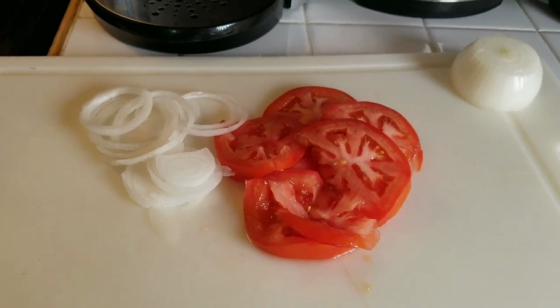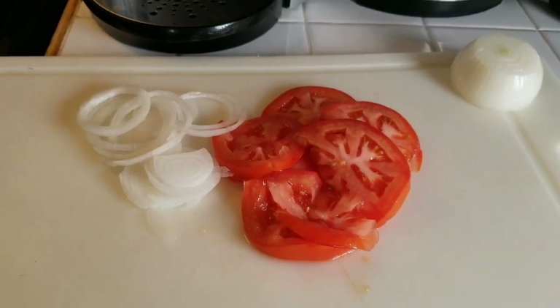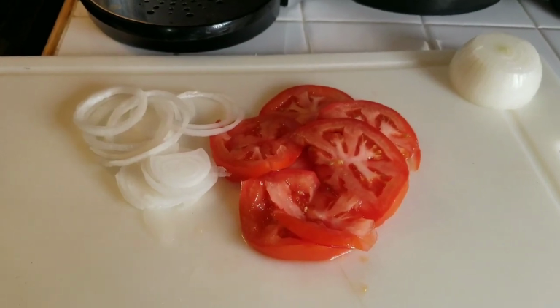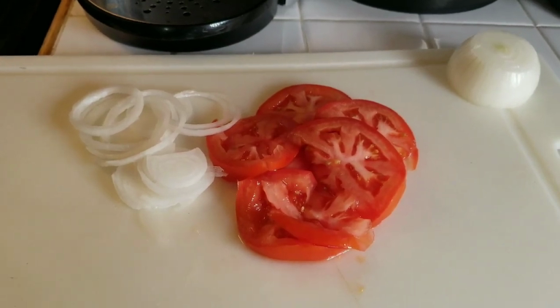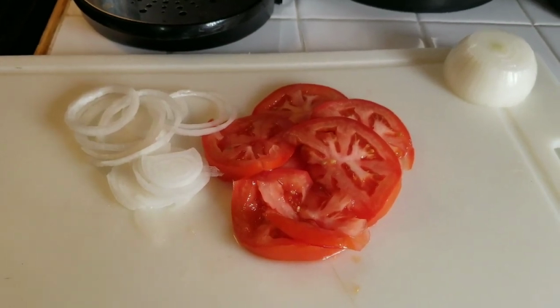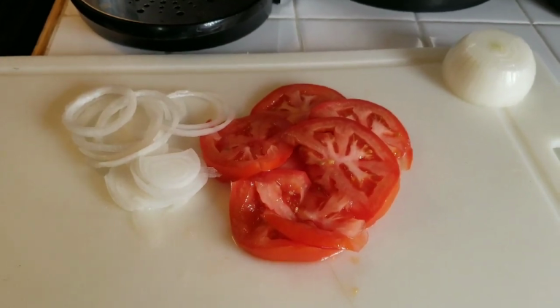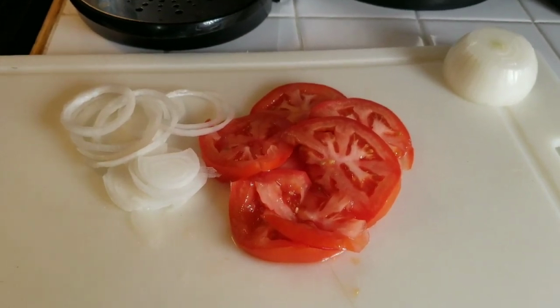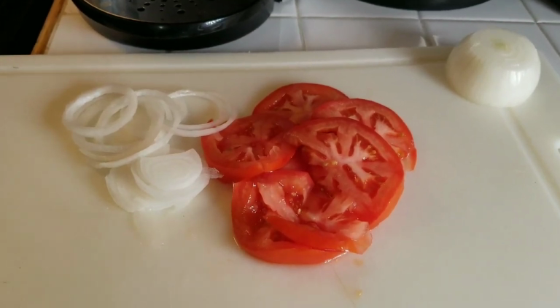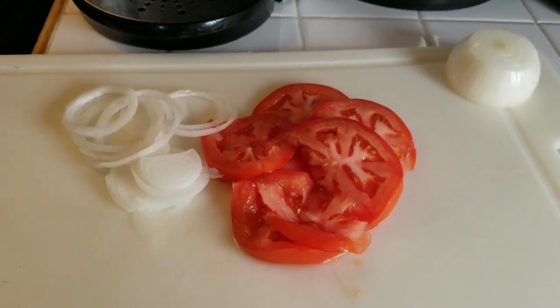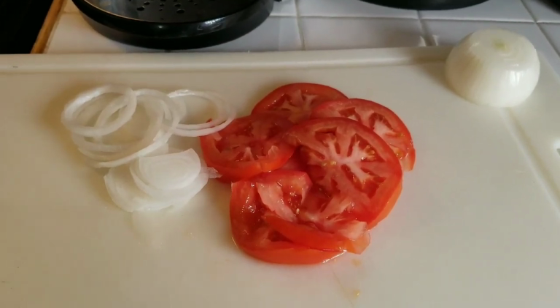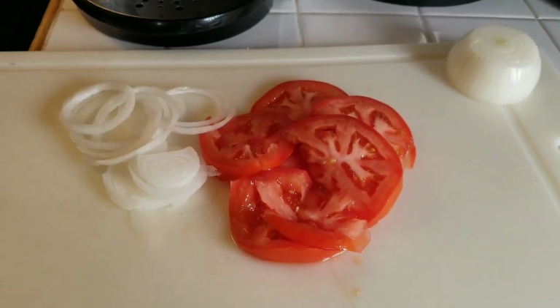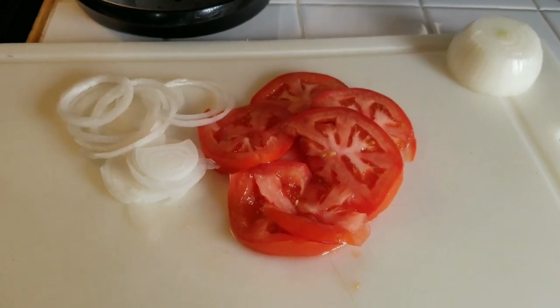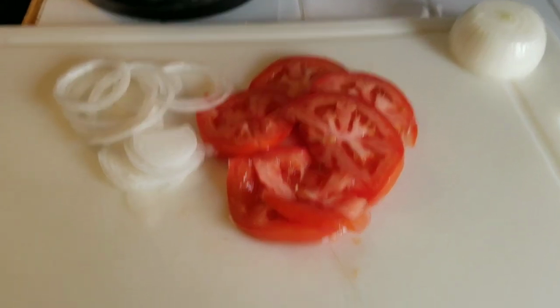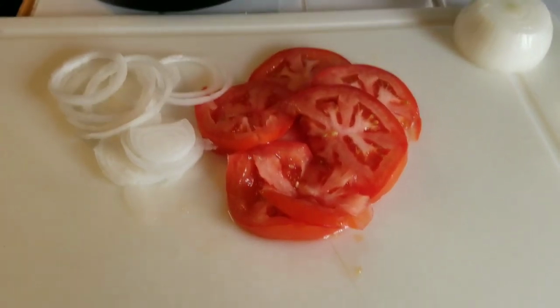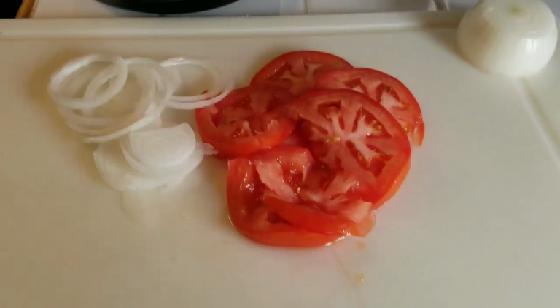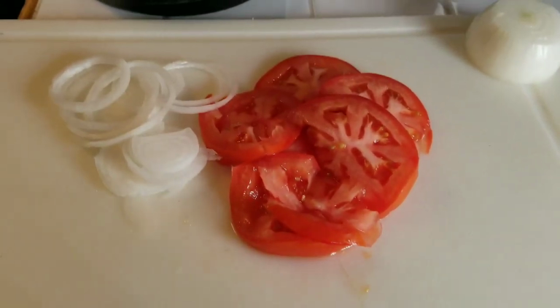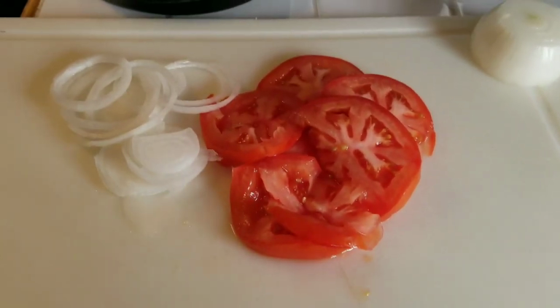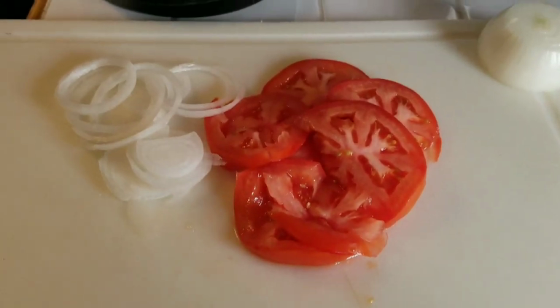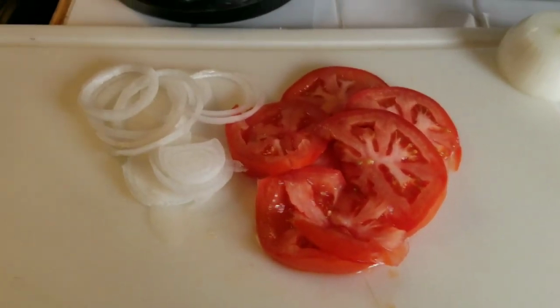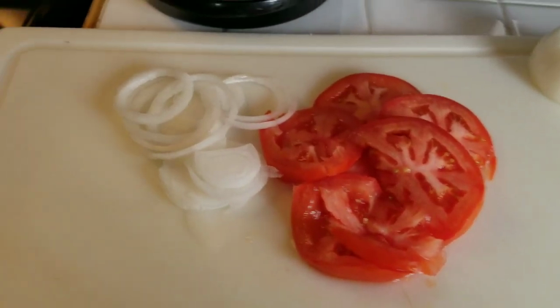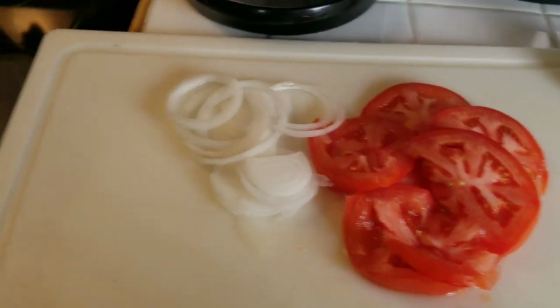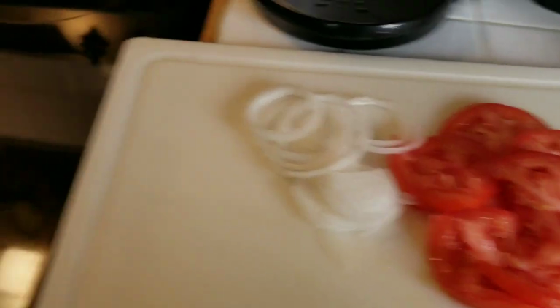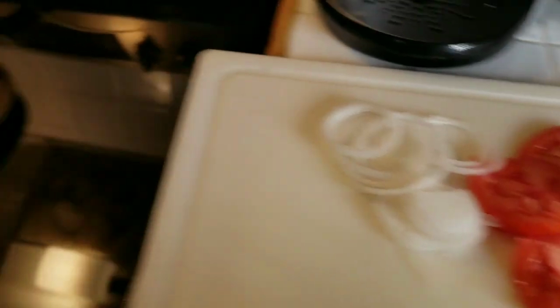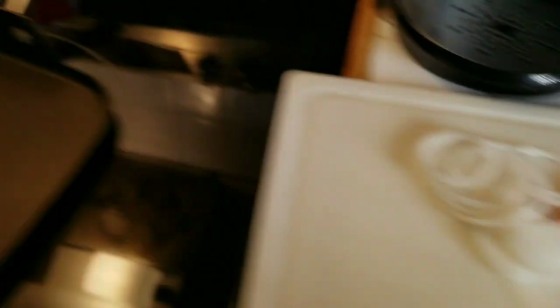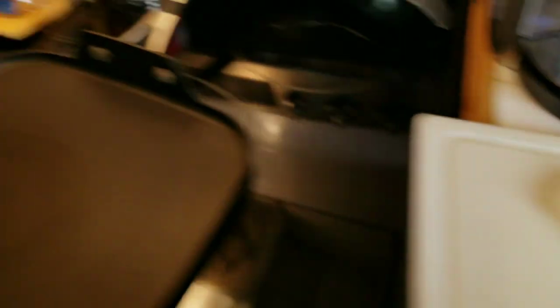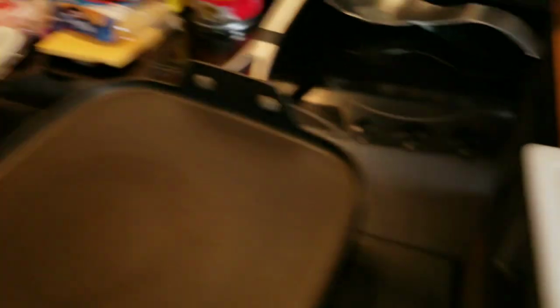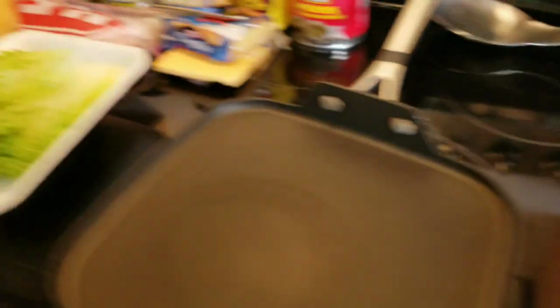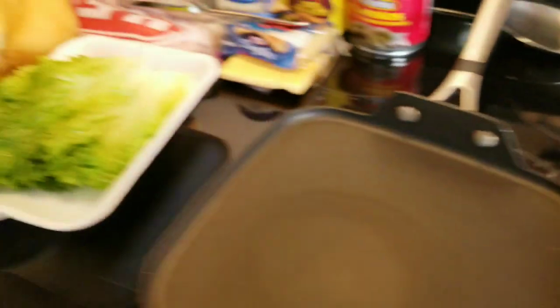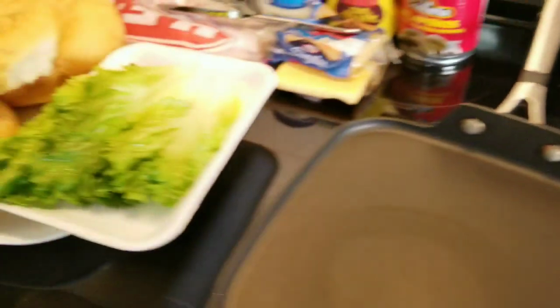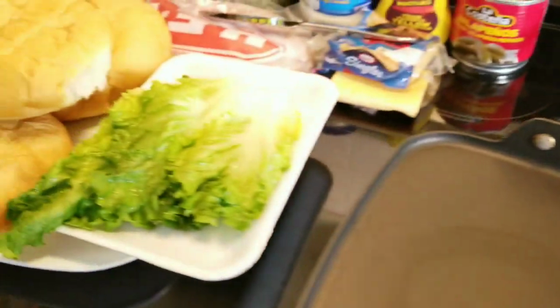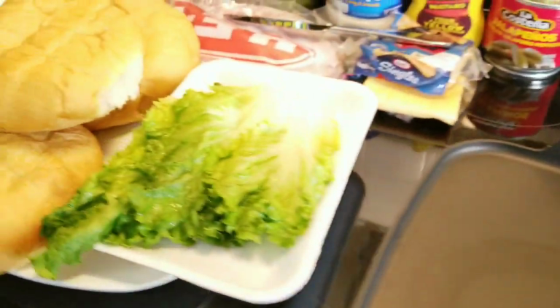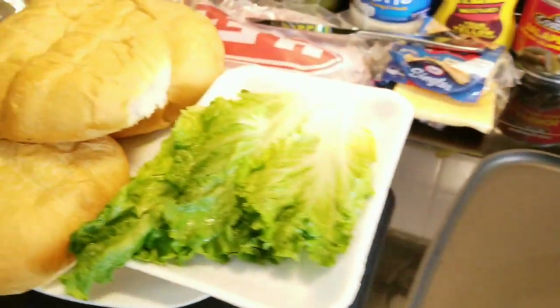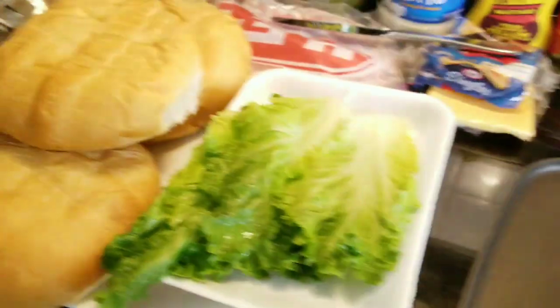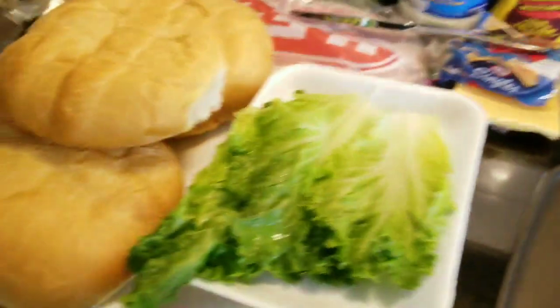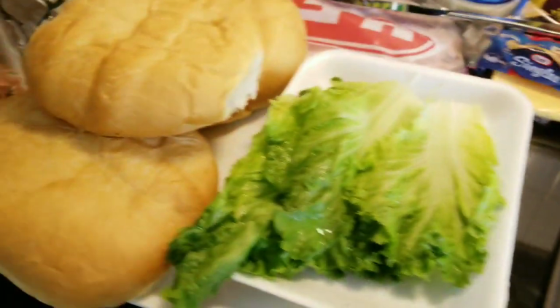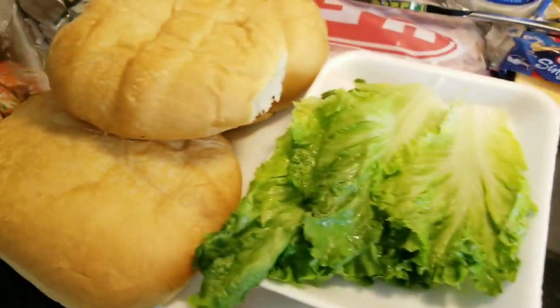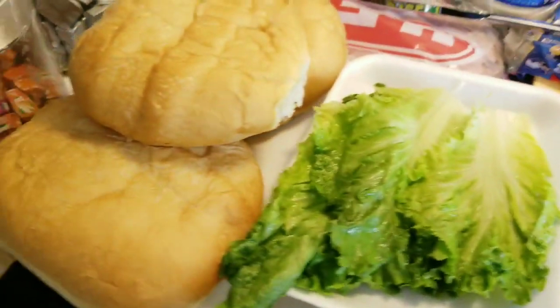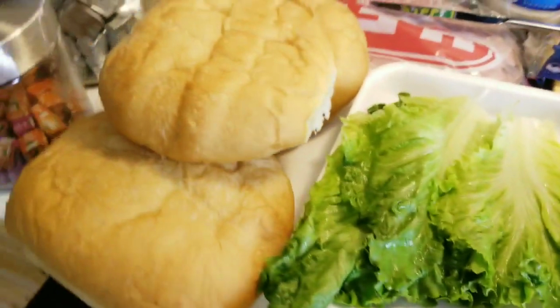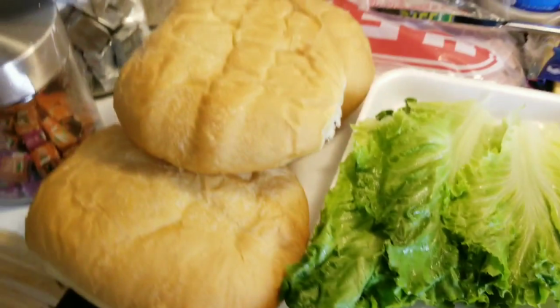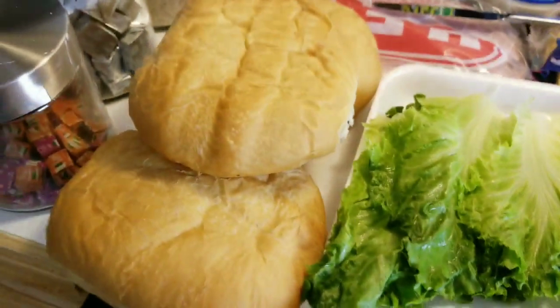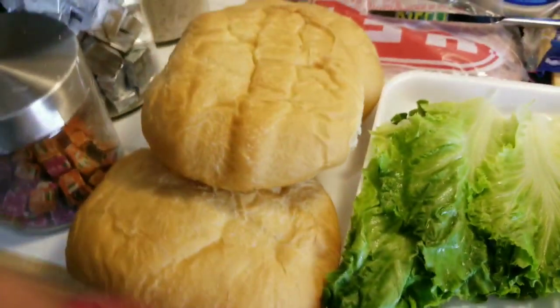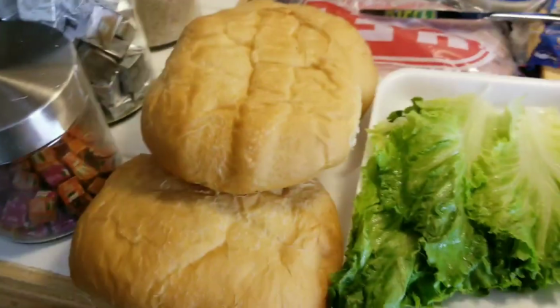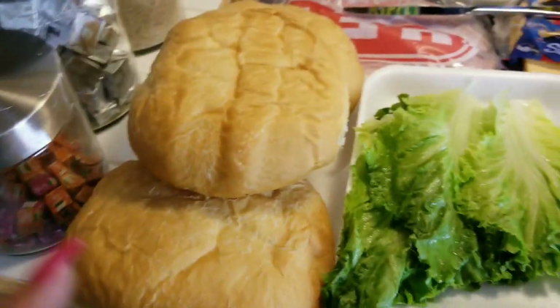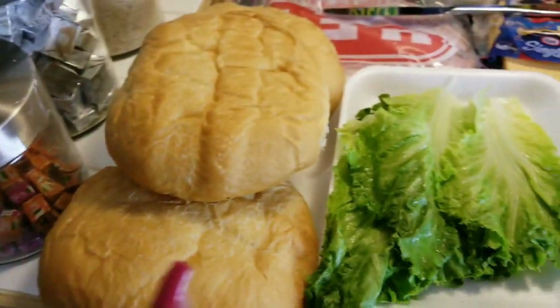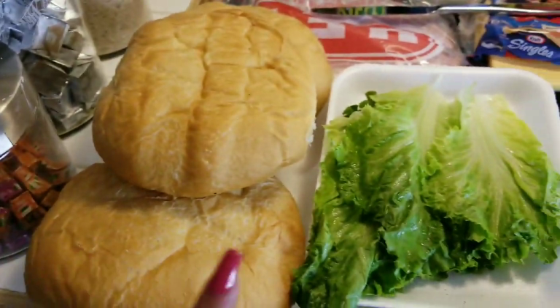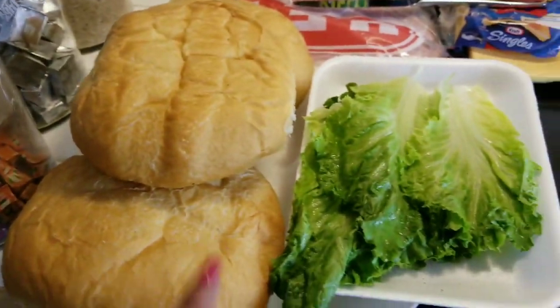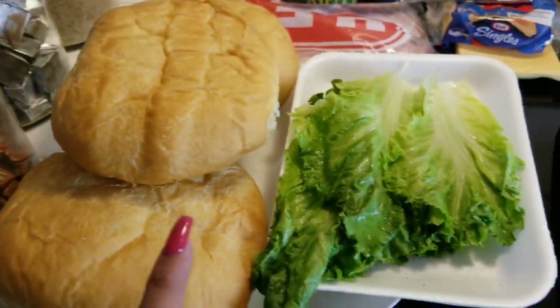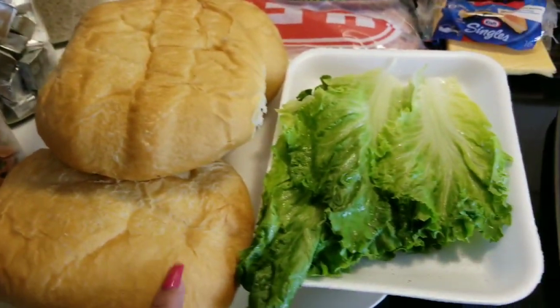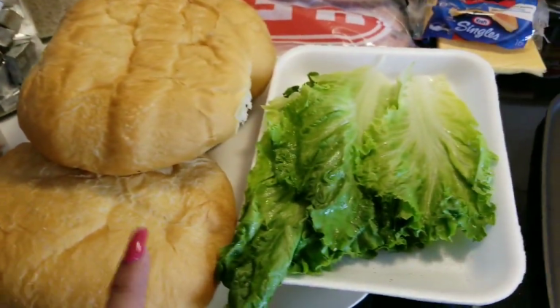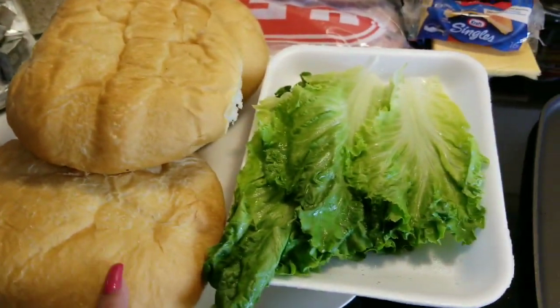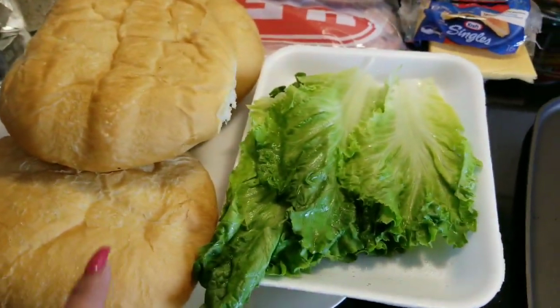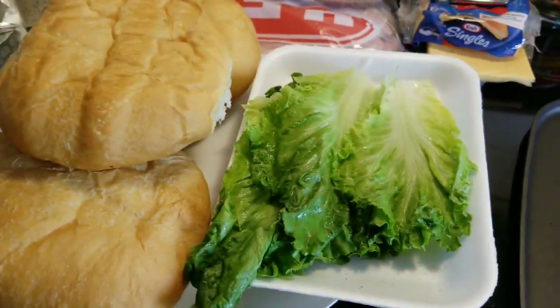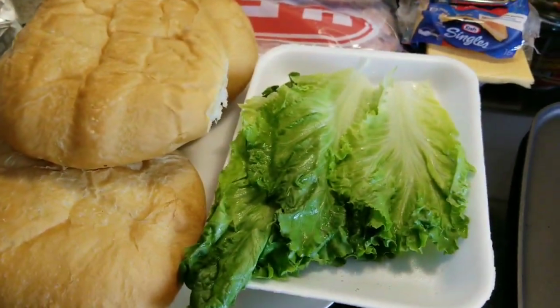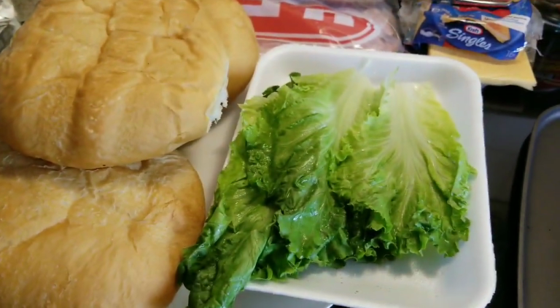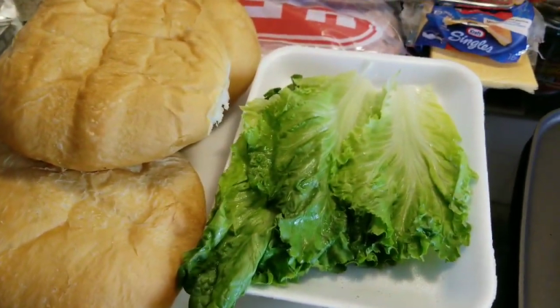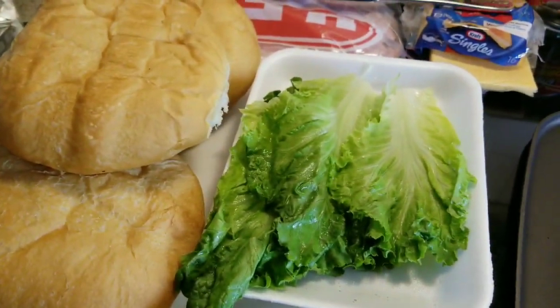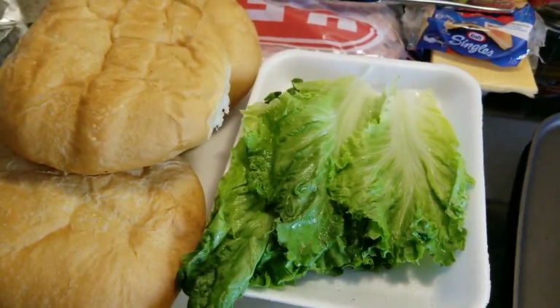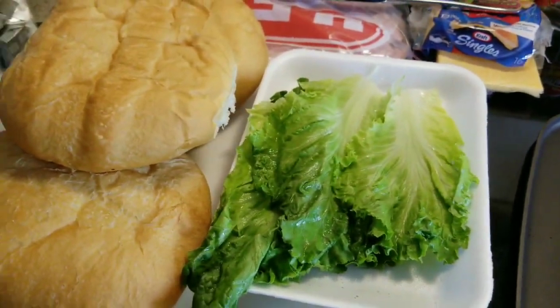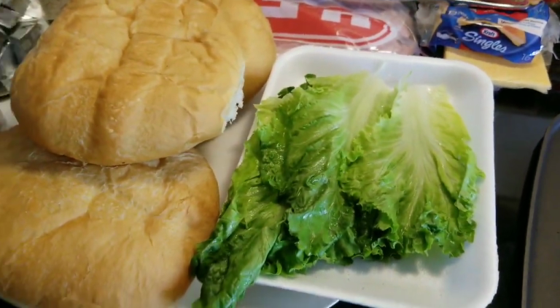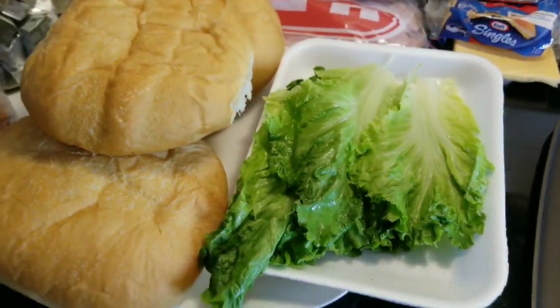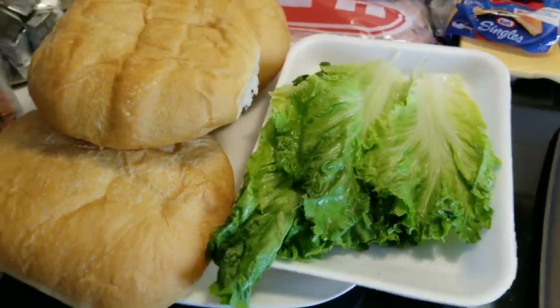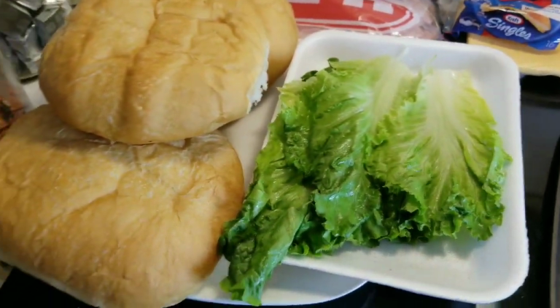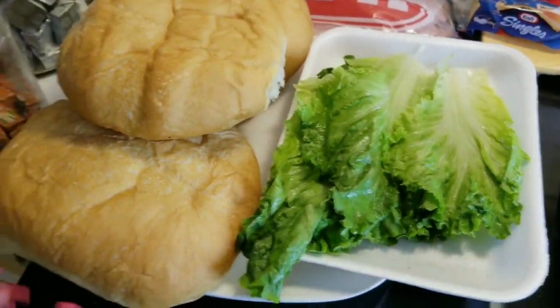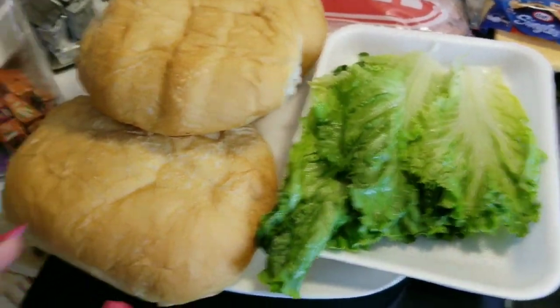Hola, ¿cómo están todos? Ahora voy a estar haciendo unas tortas, tortas del chavo del 8.